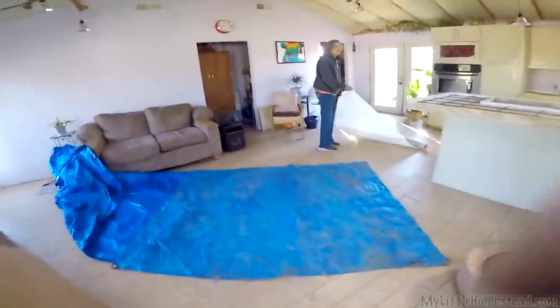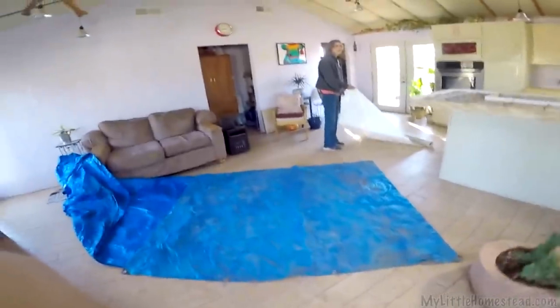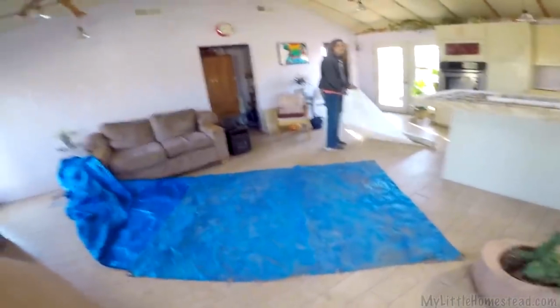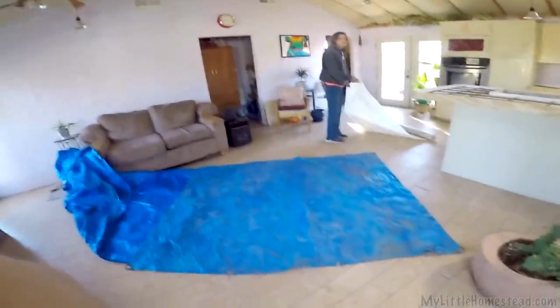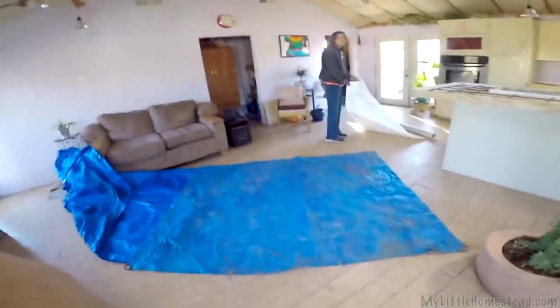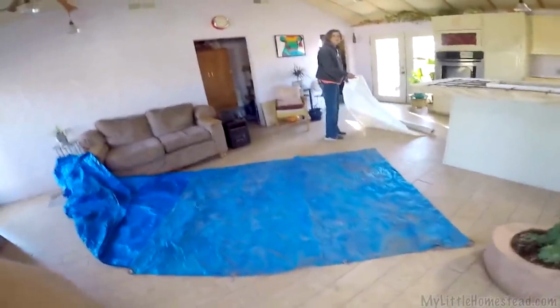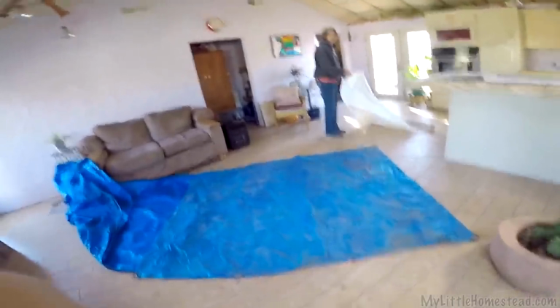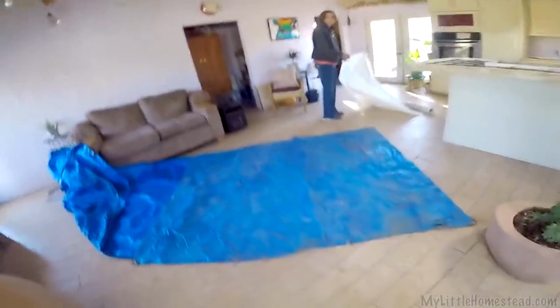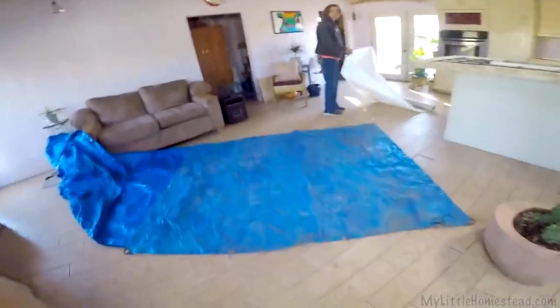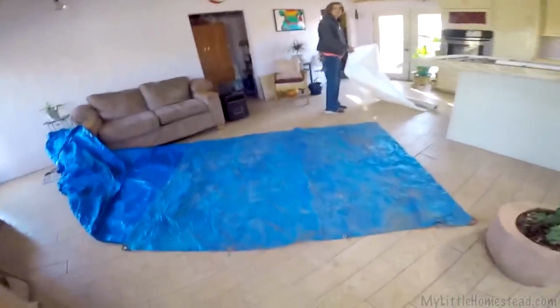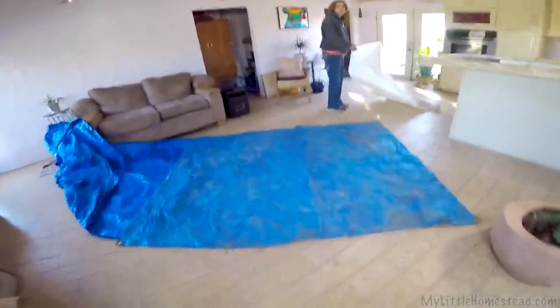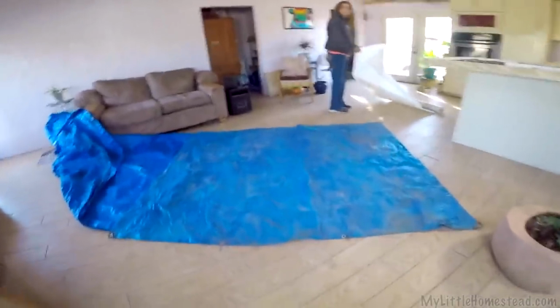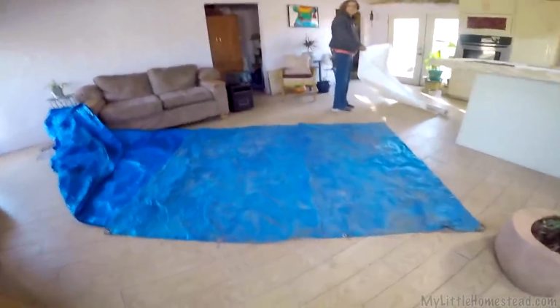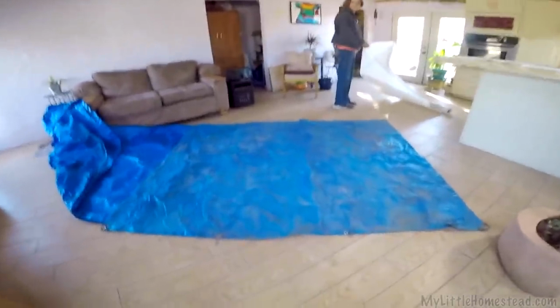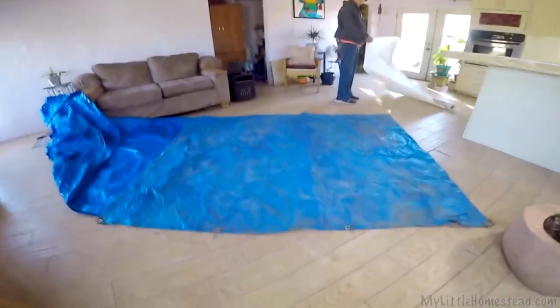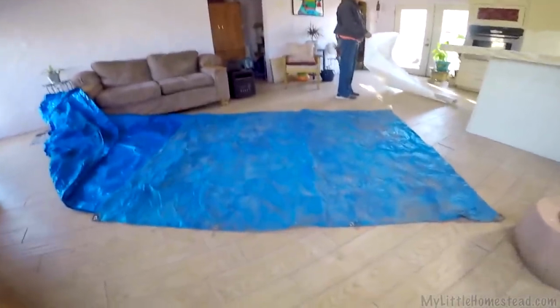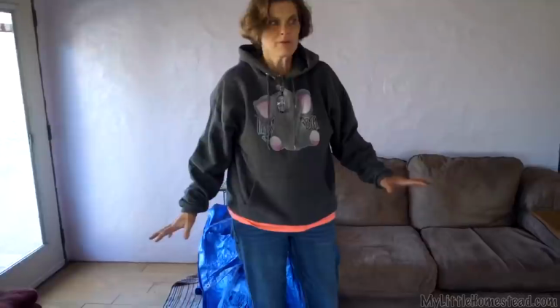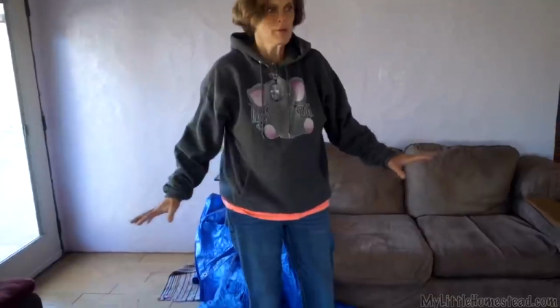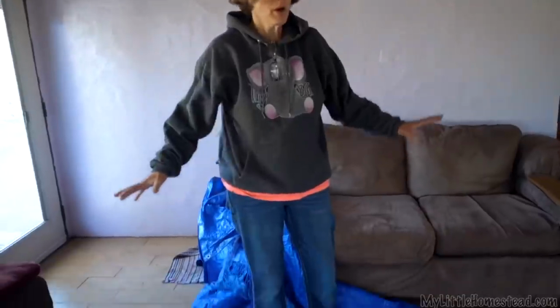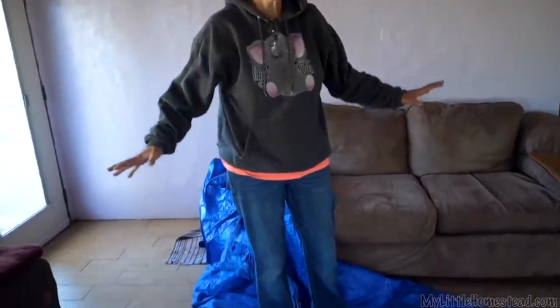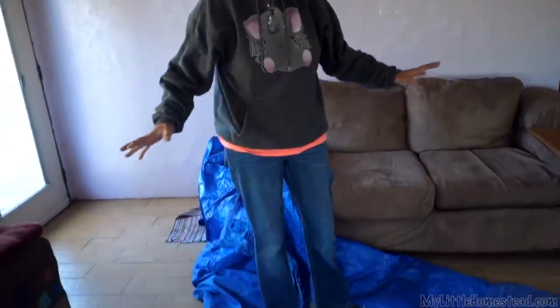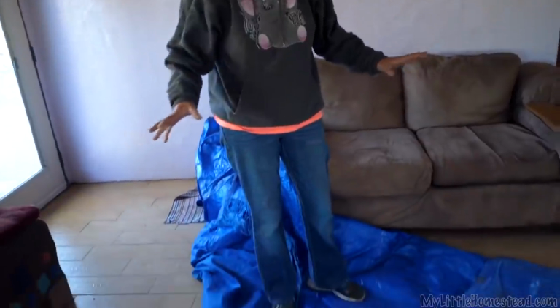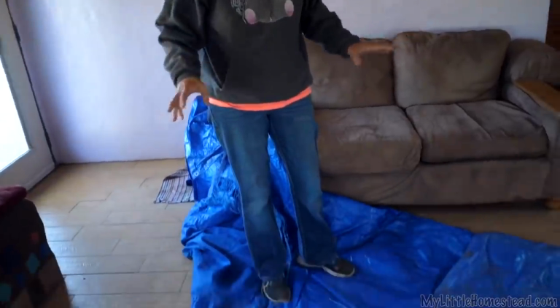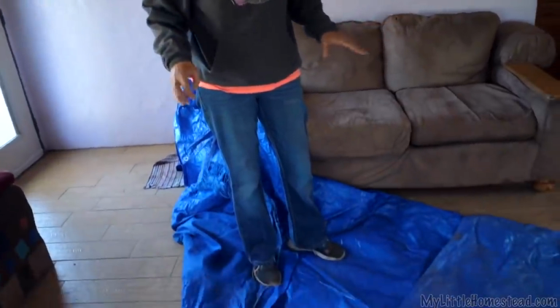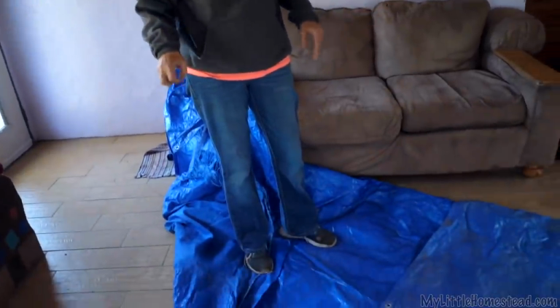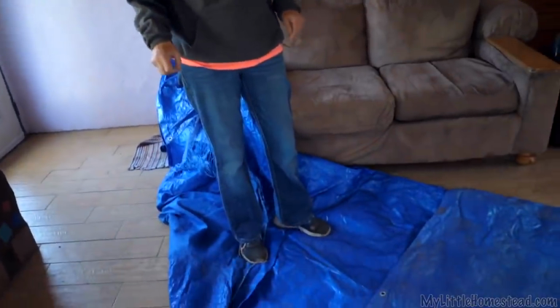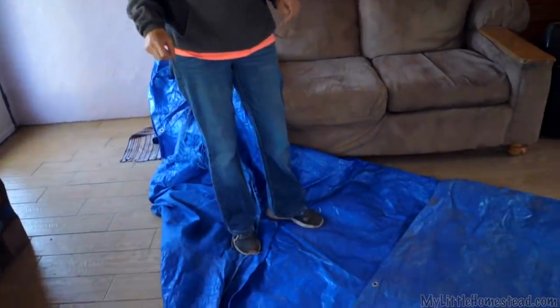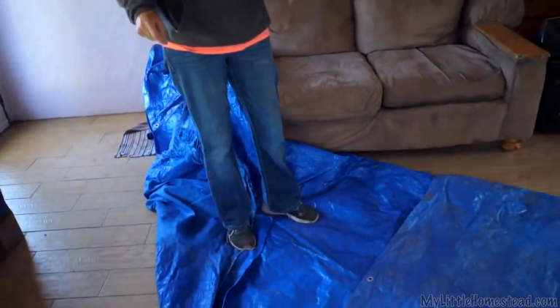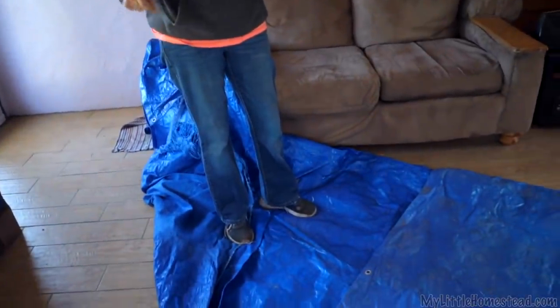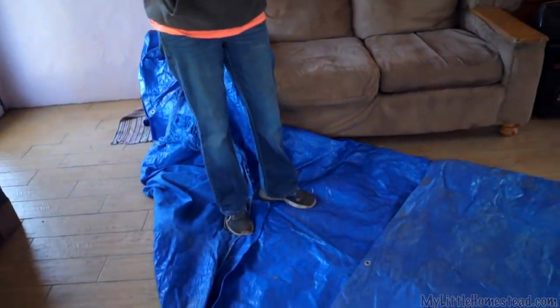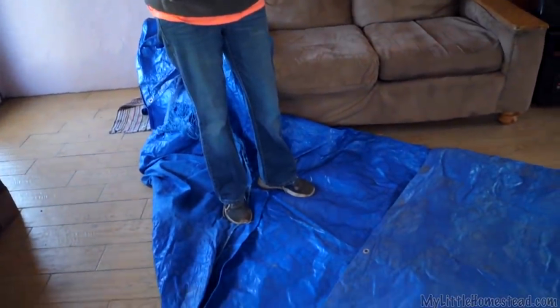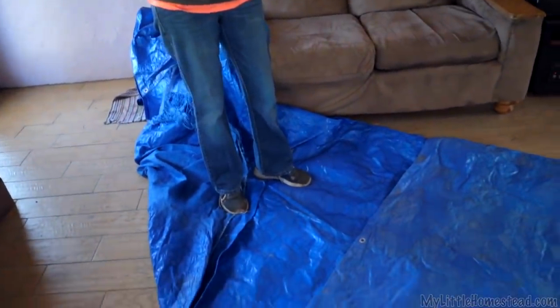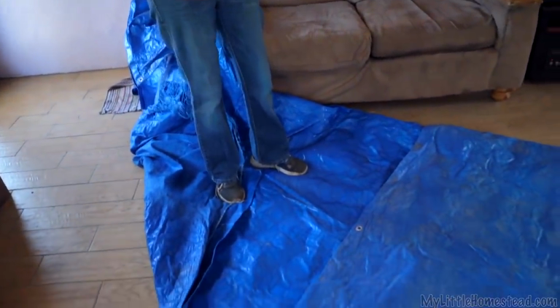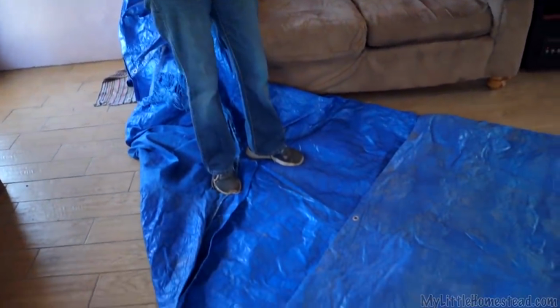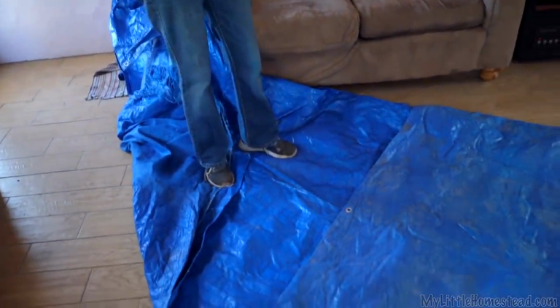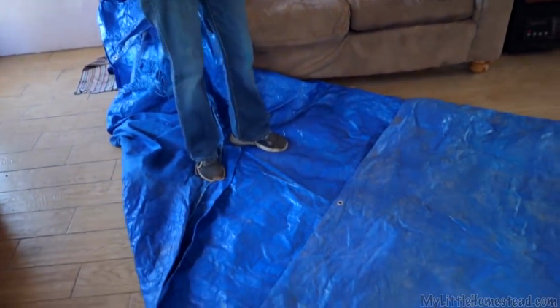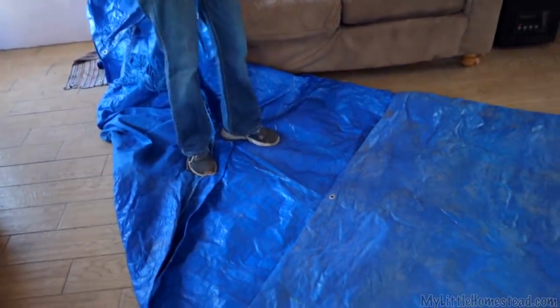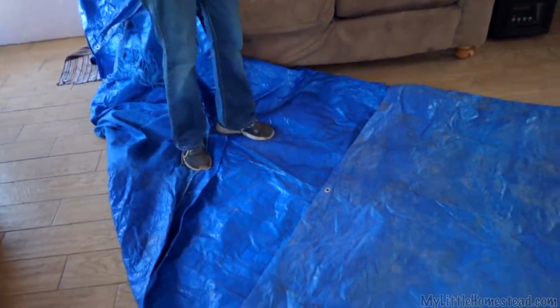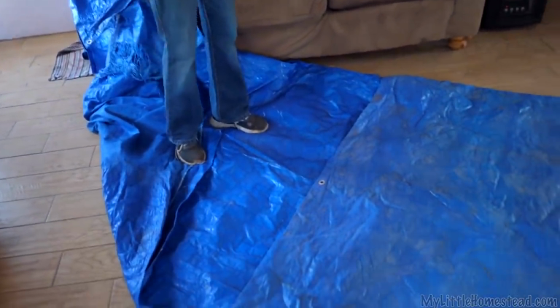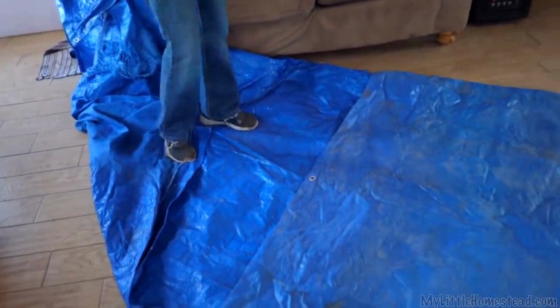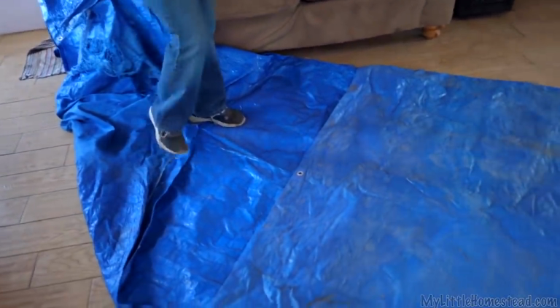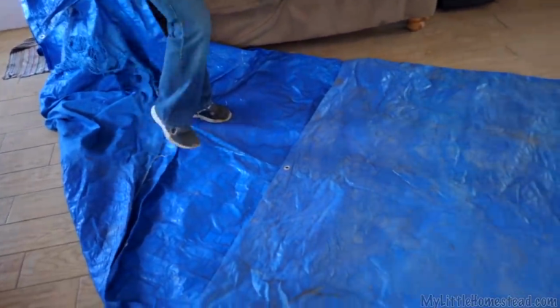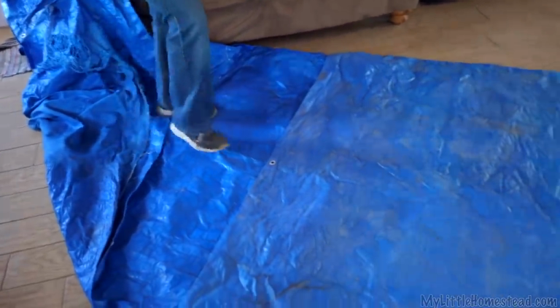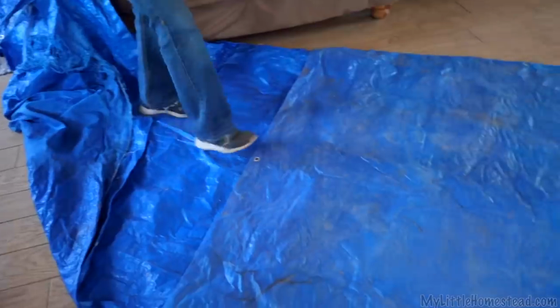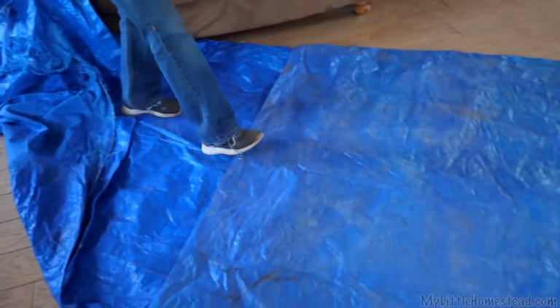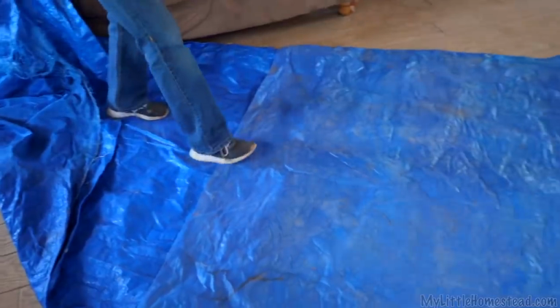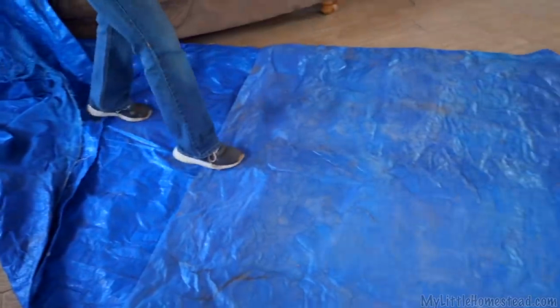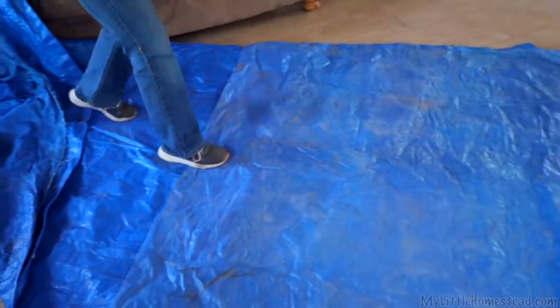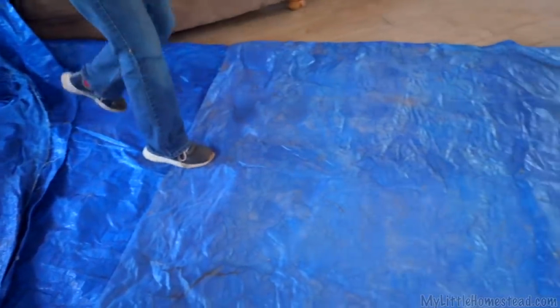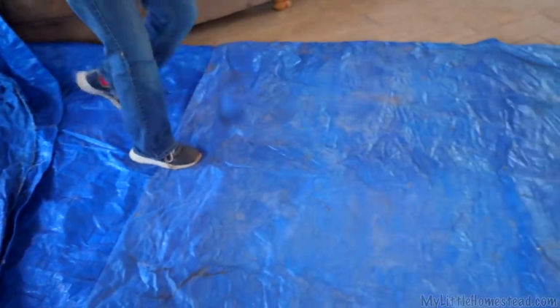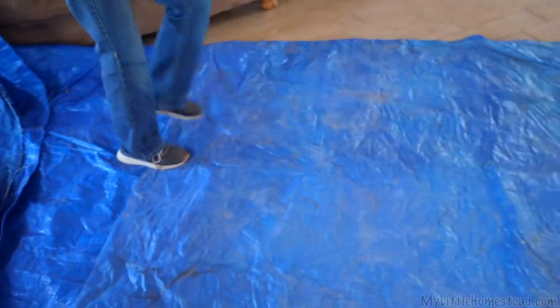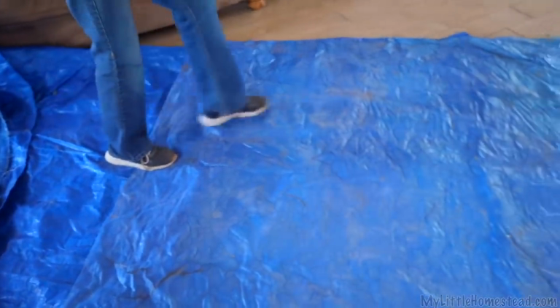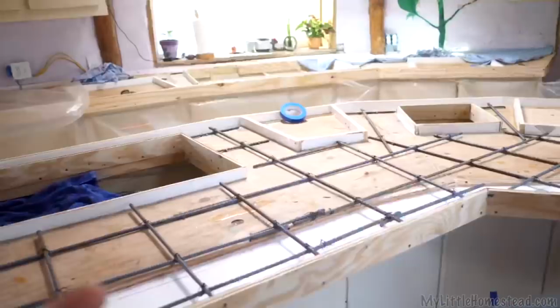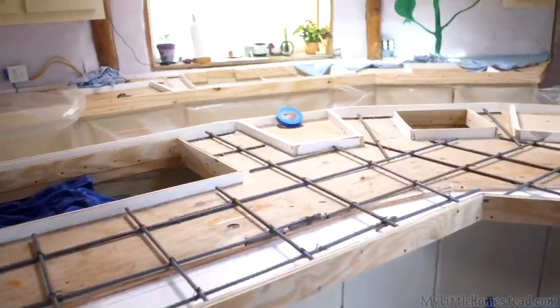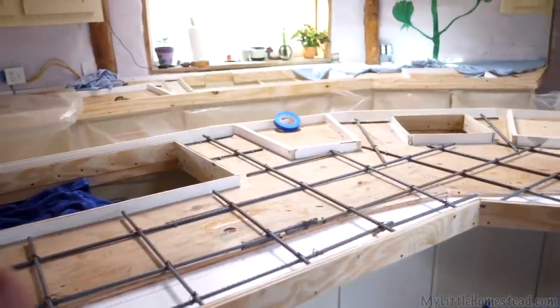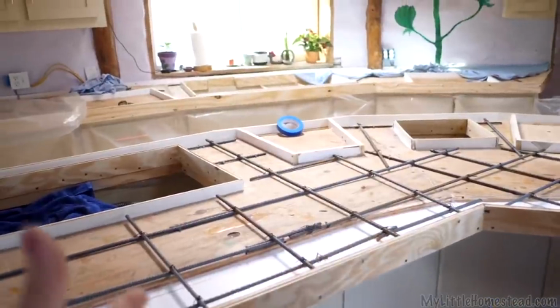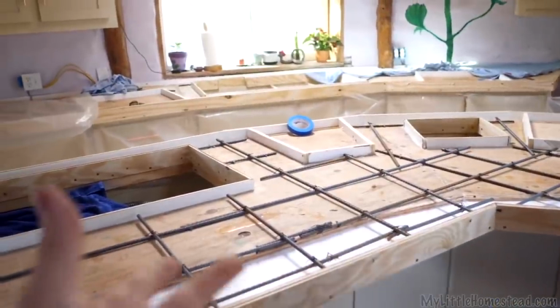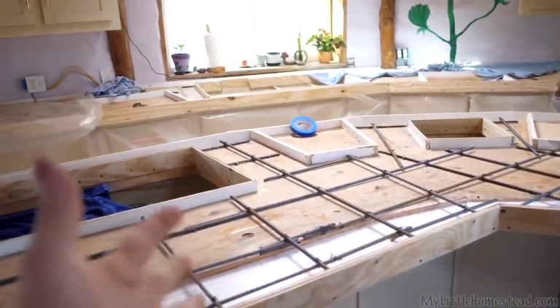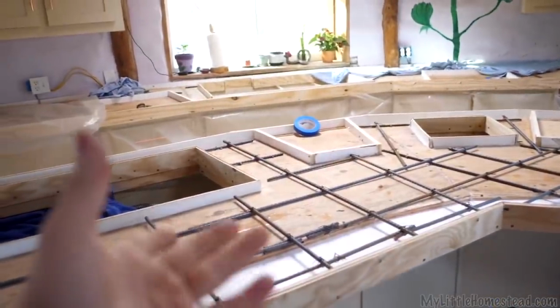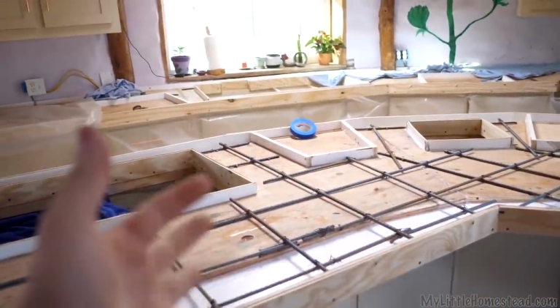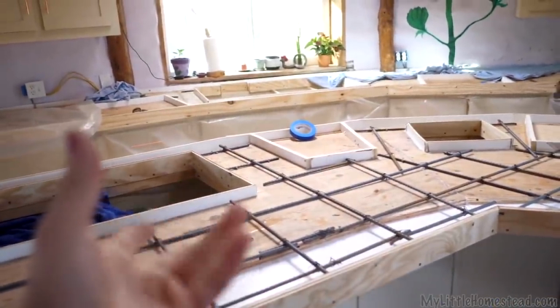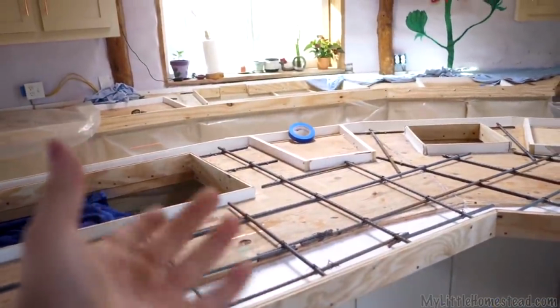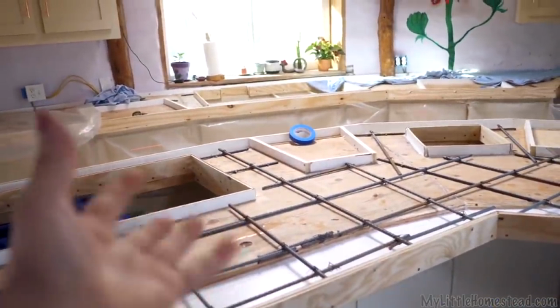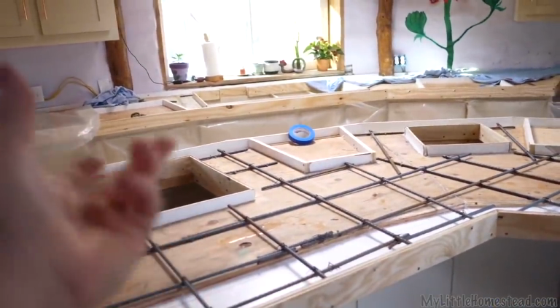We're going to protect the floor from all the concrete that's going to be moving in and out here. Here's the masterpiece he has created.